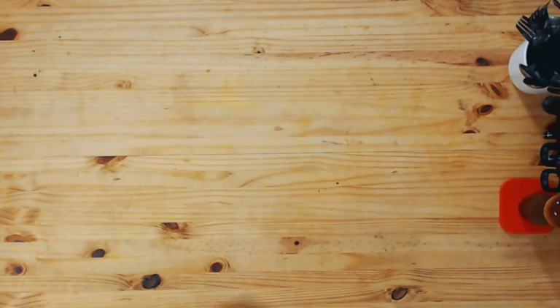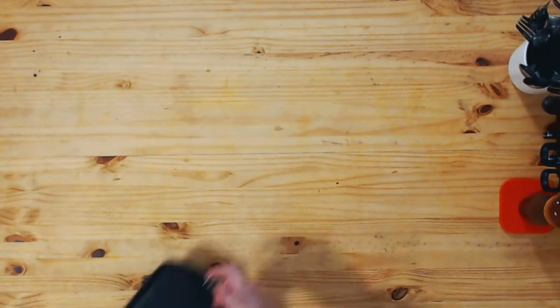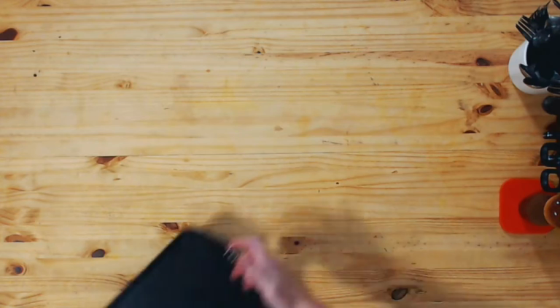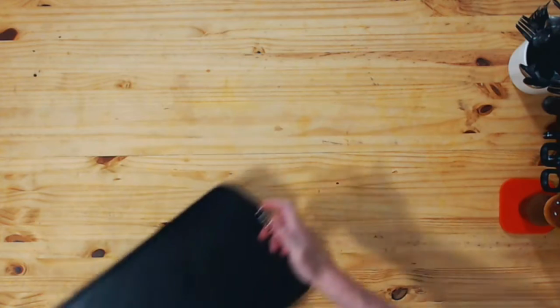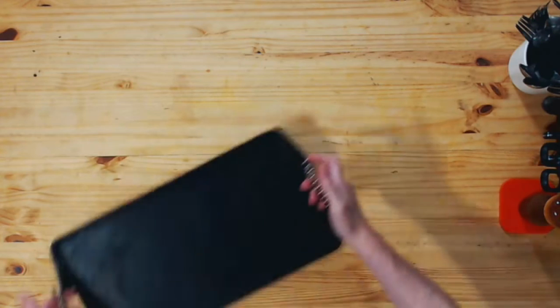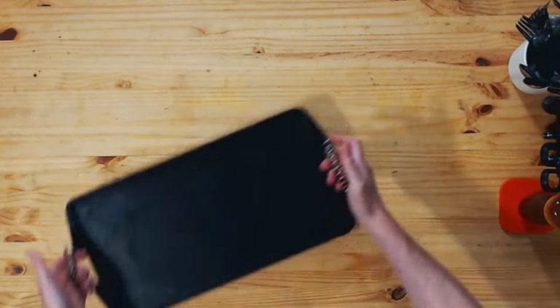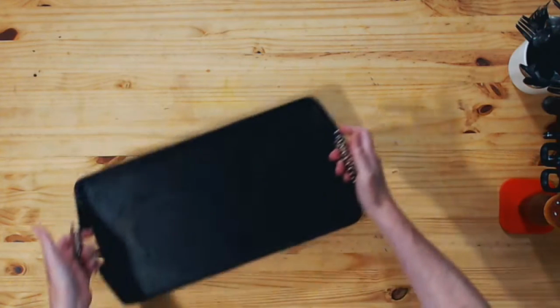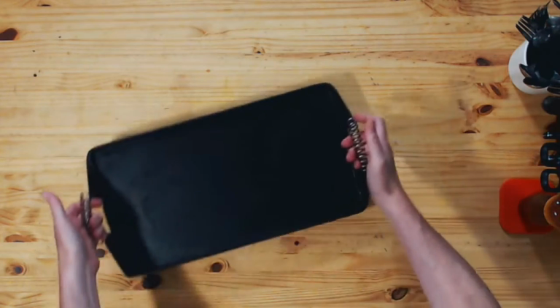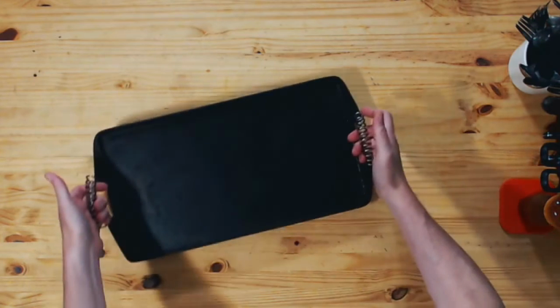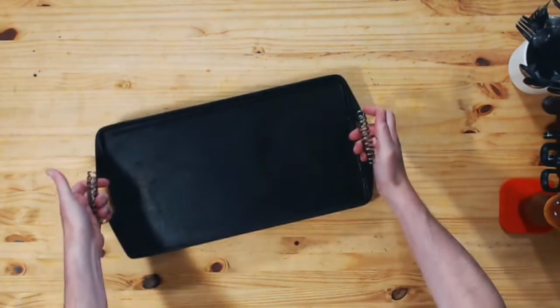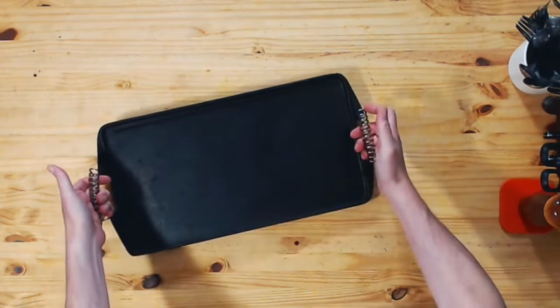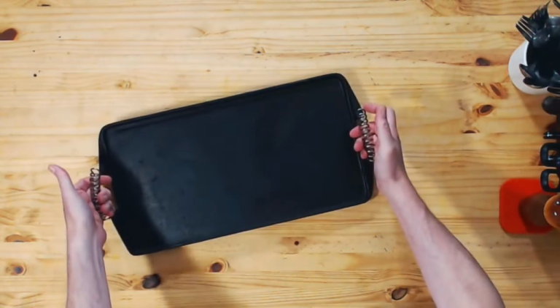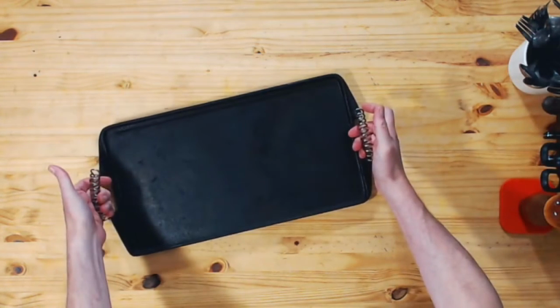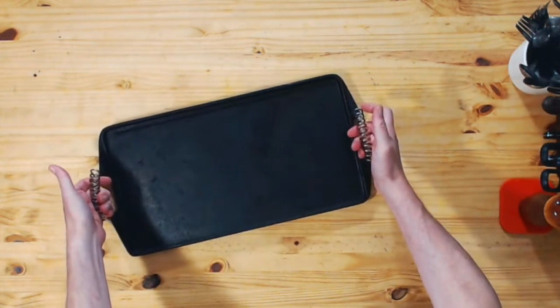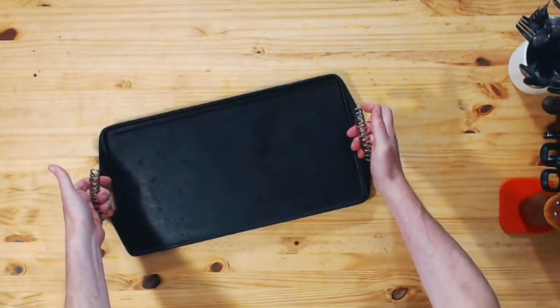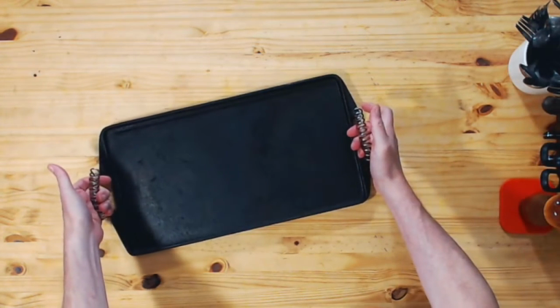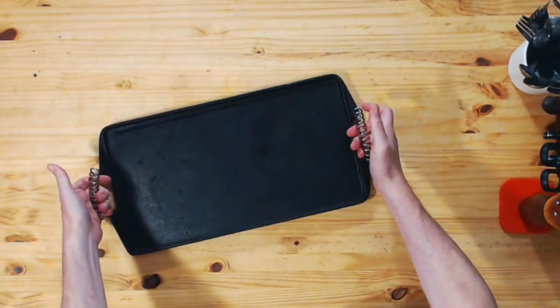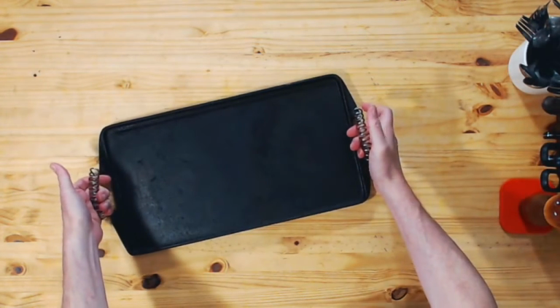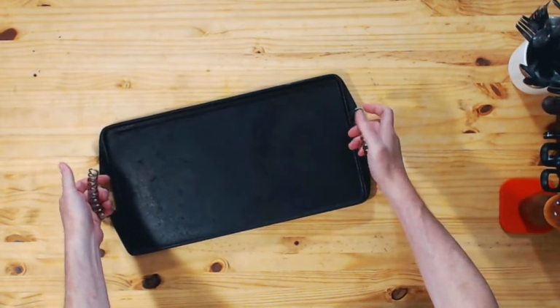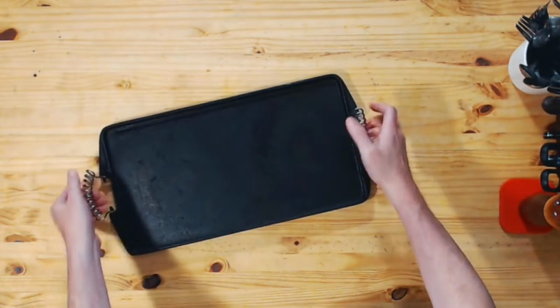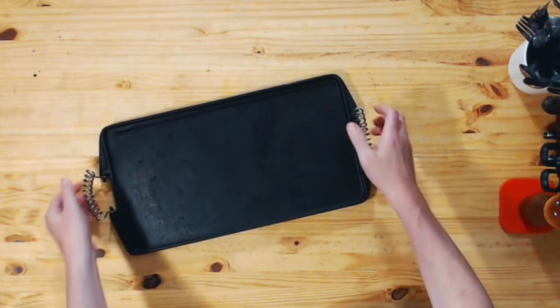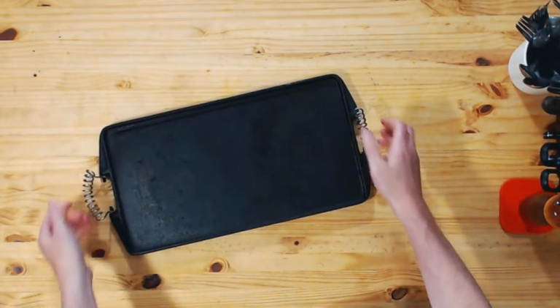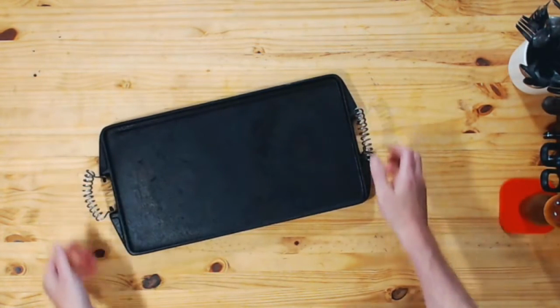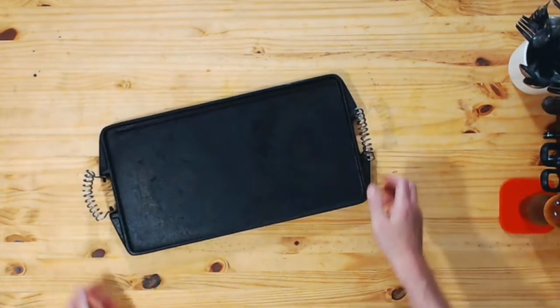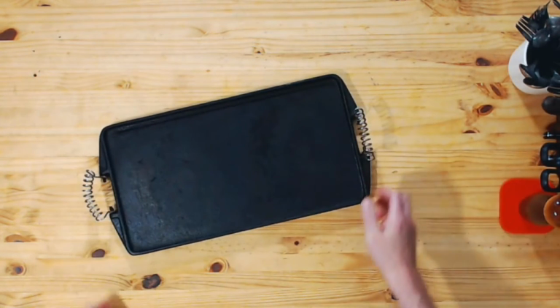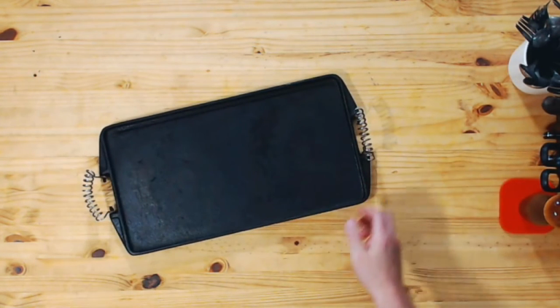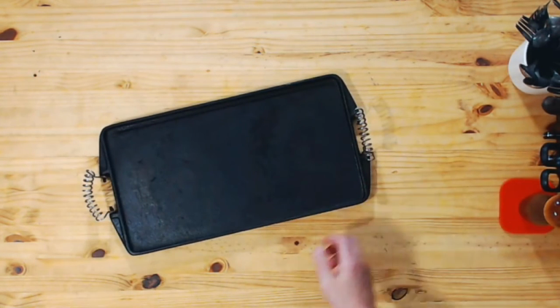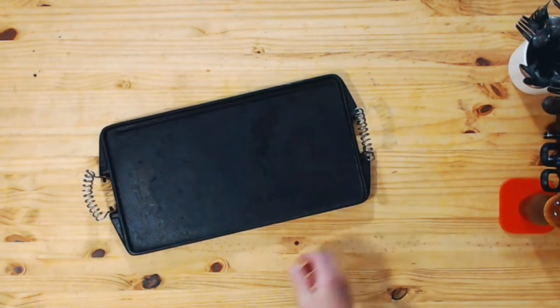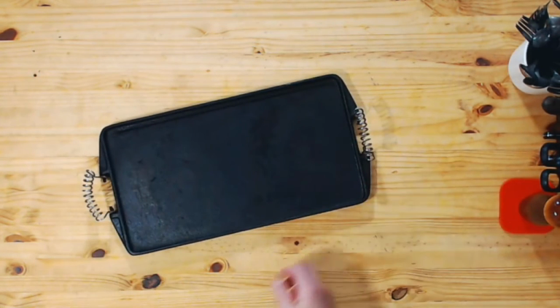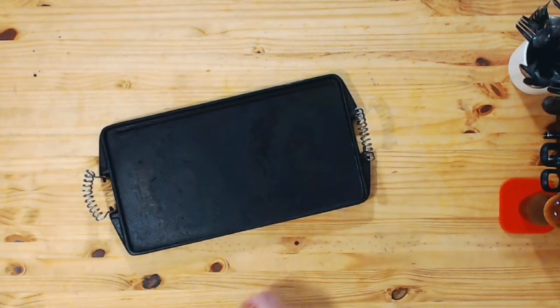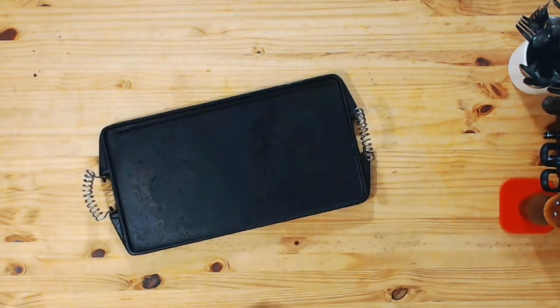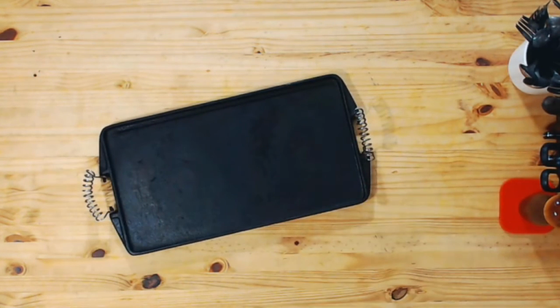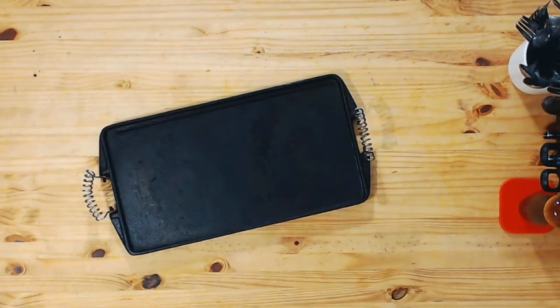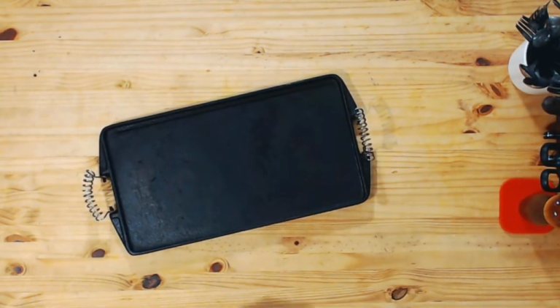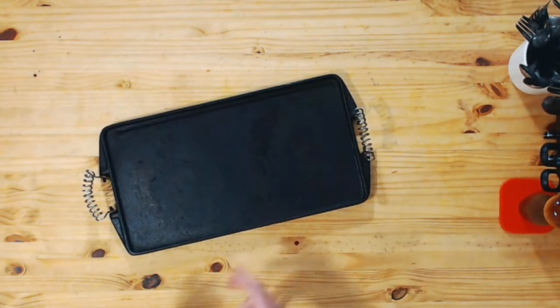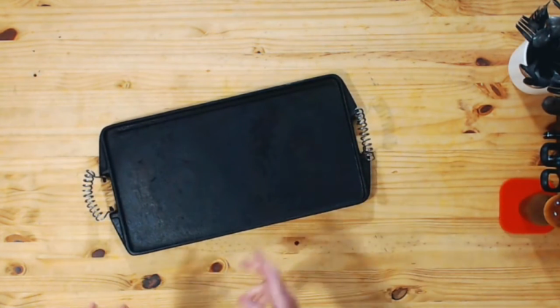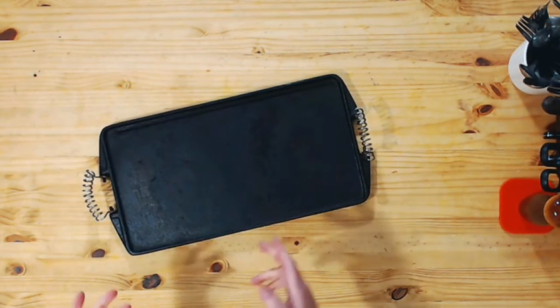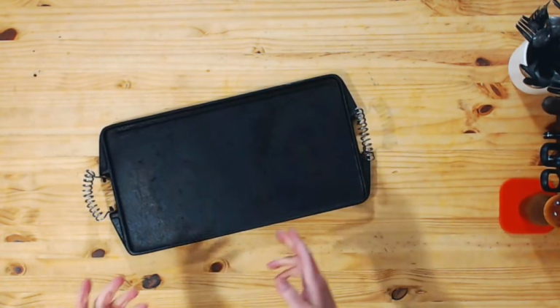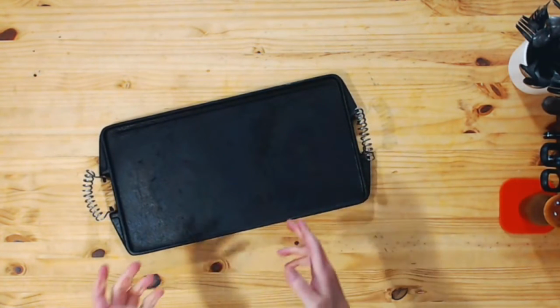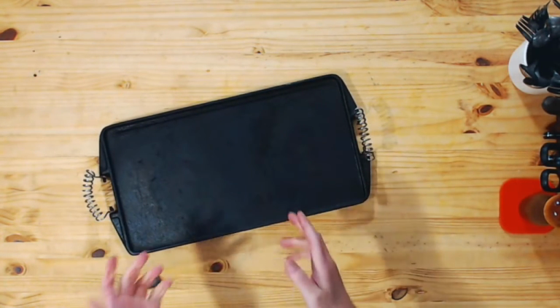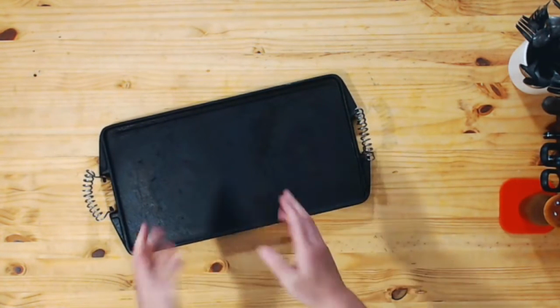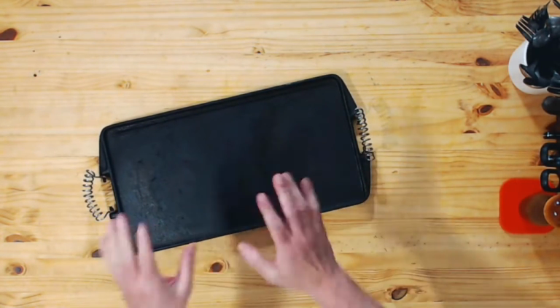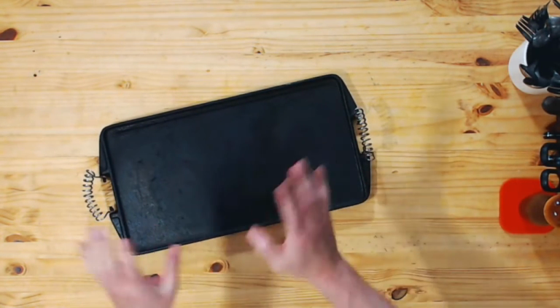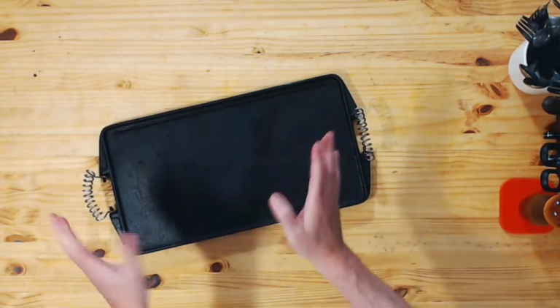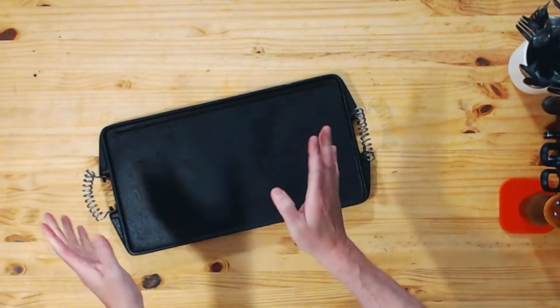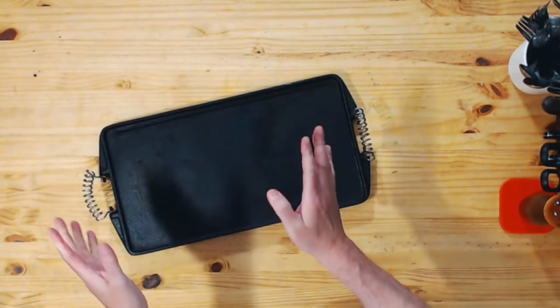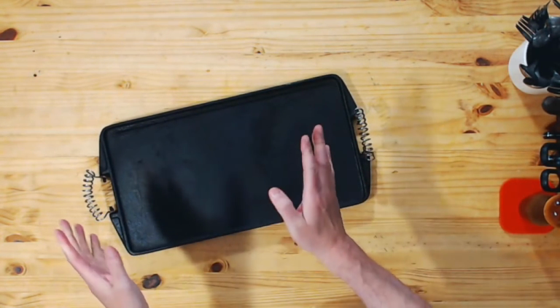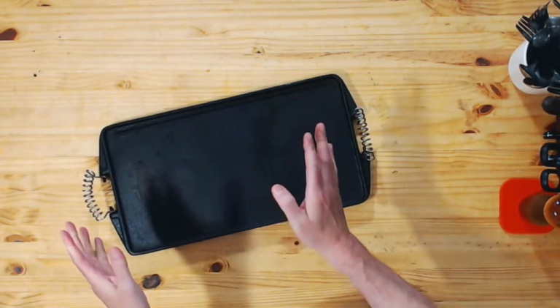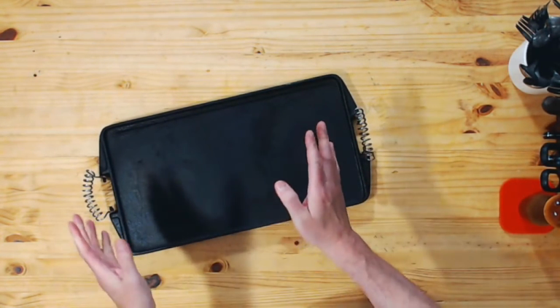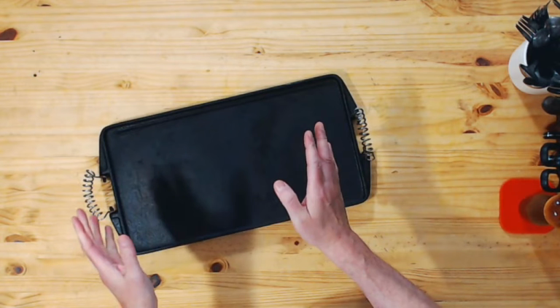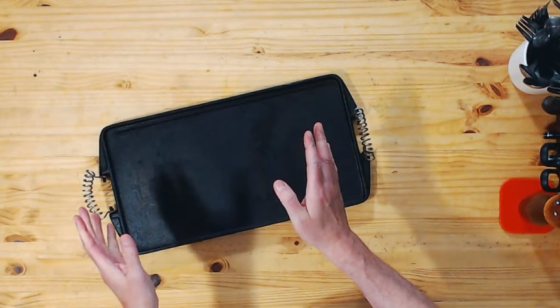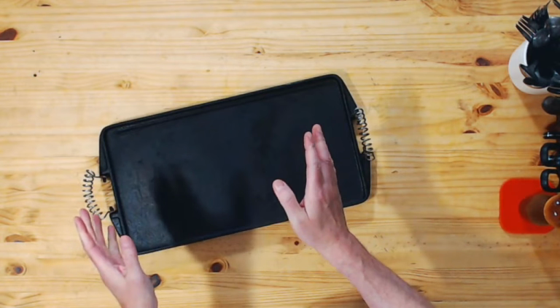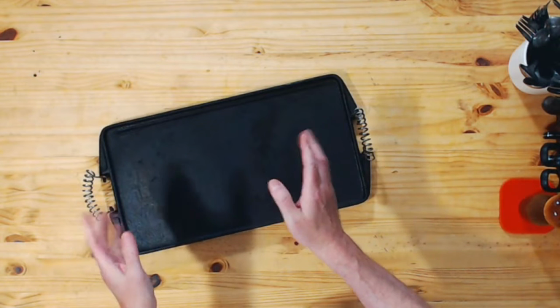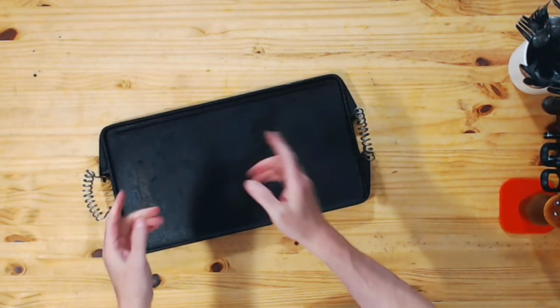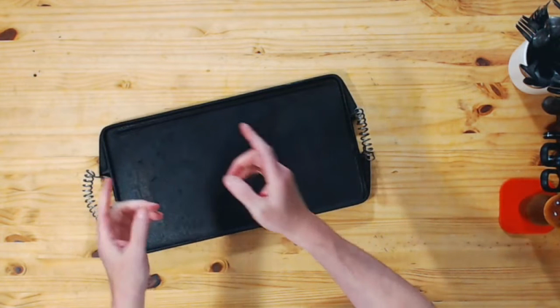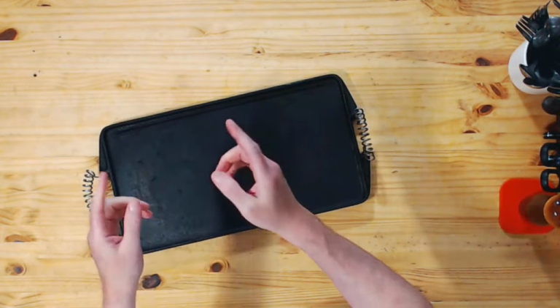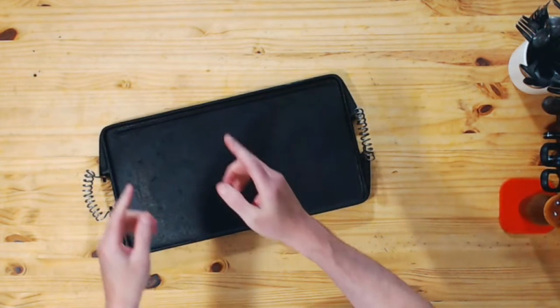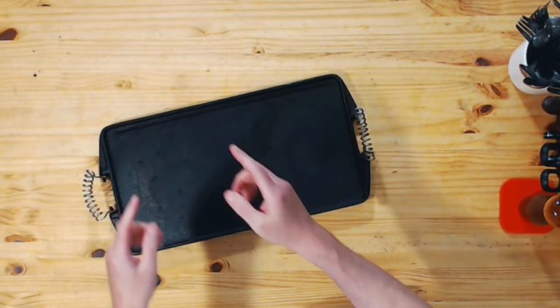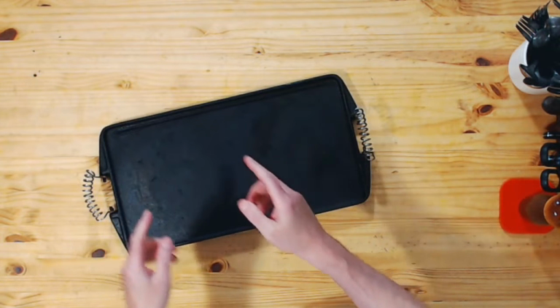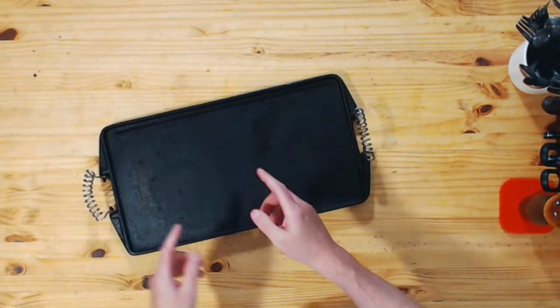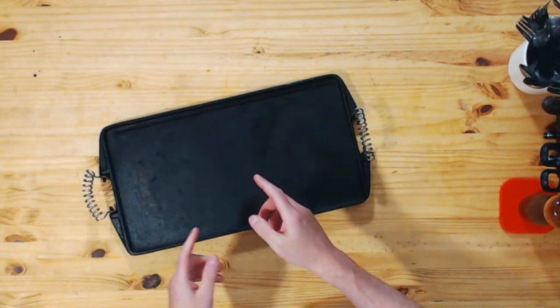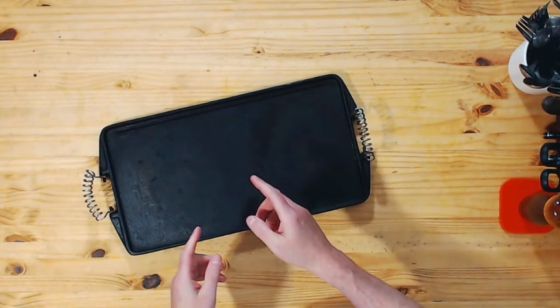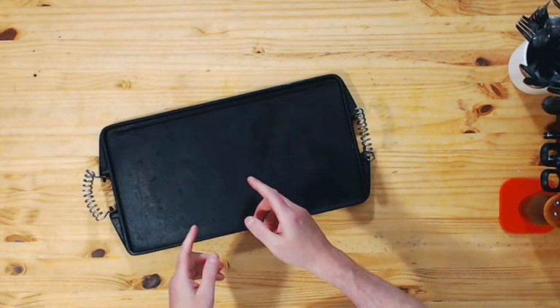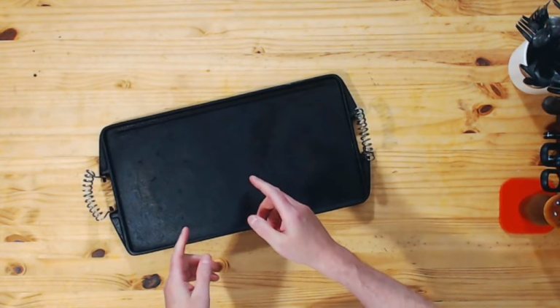Griddles are great. Cast iron is a fabulous material. Put the two together and you've got a wonderful way to cook. Let's see if we can make it even better.